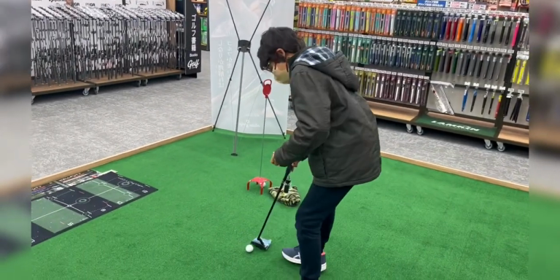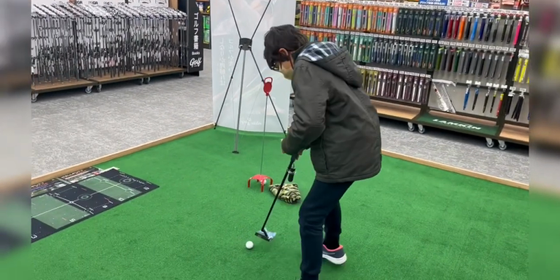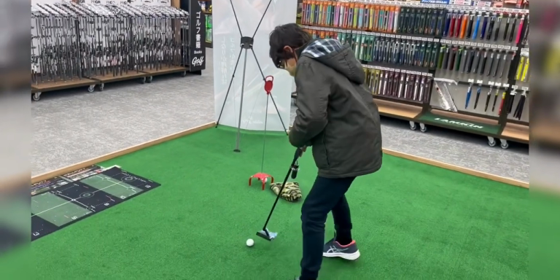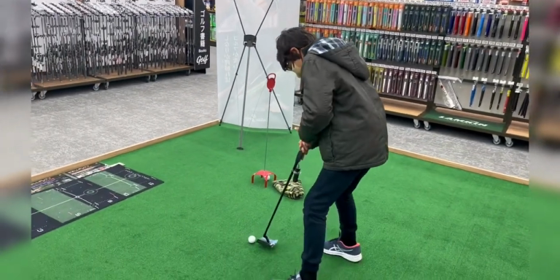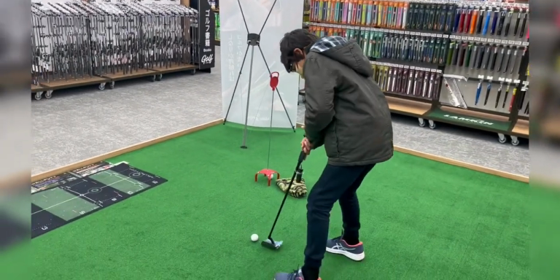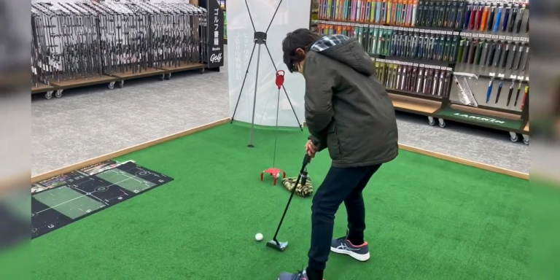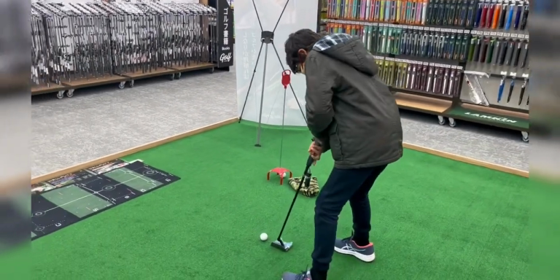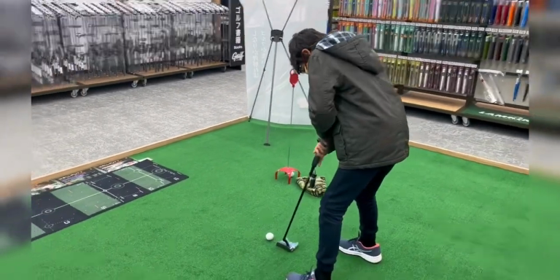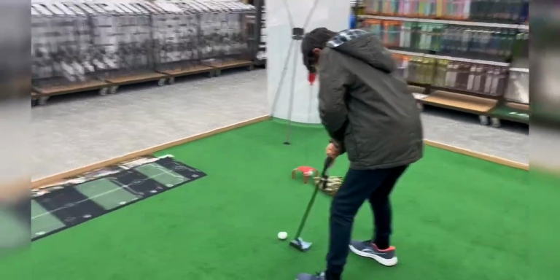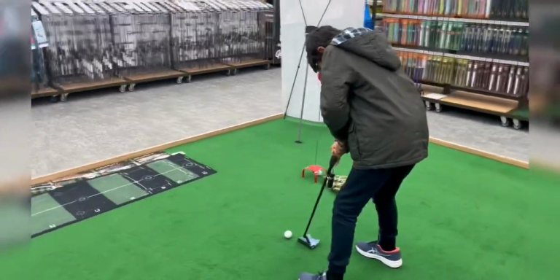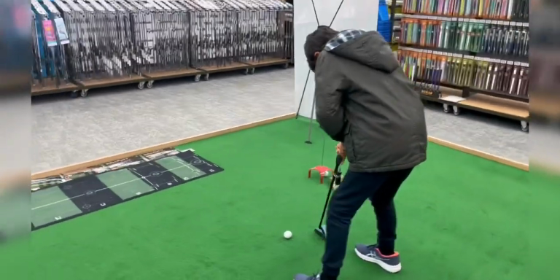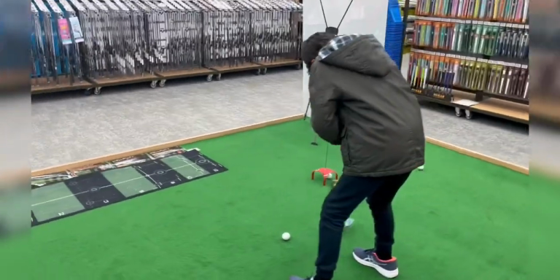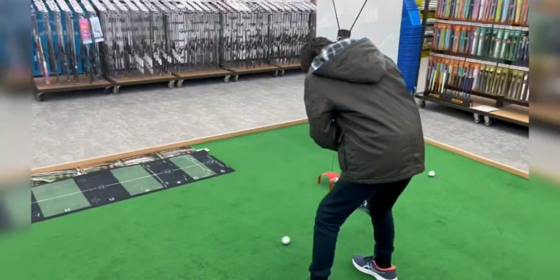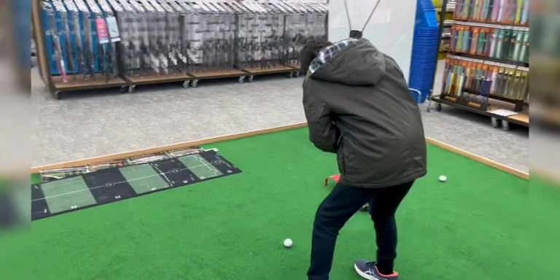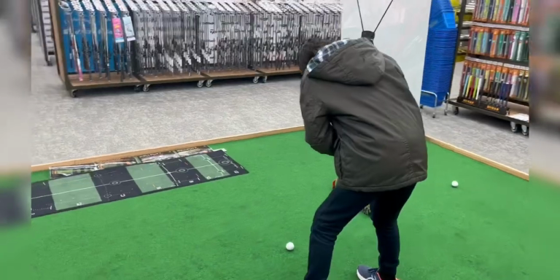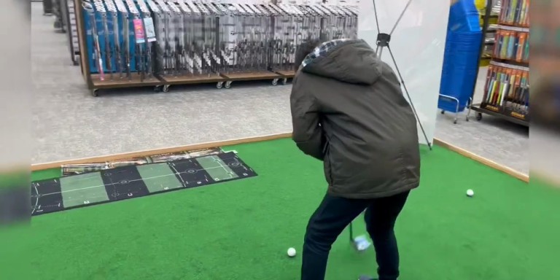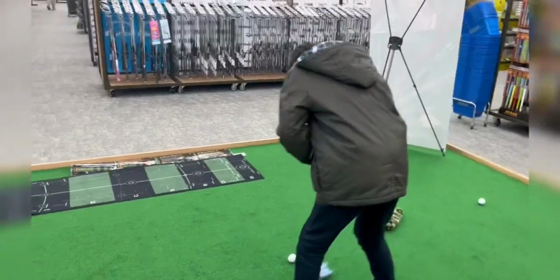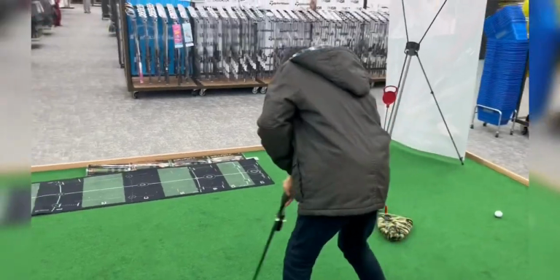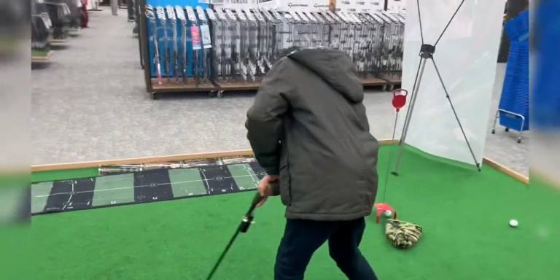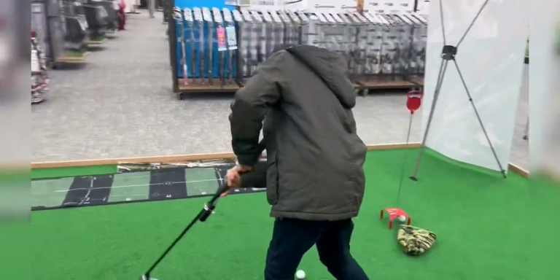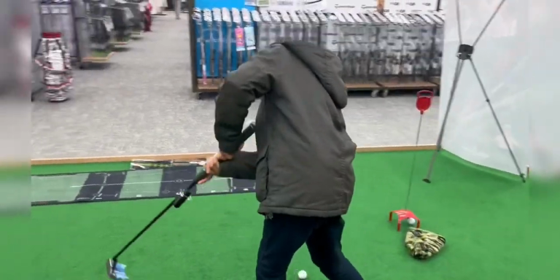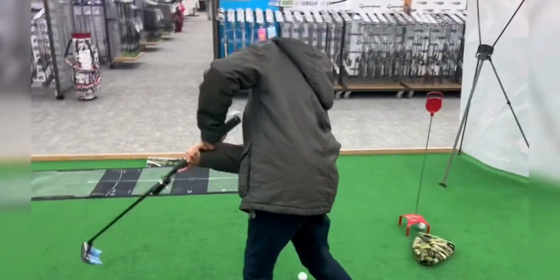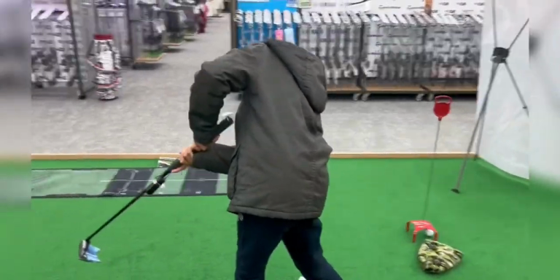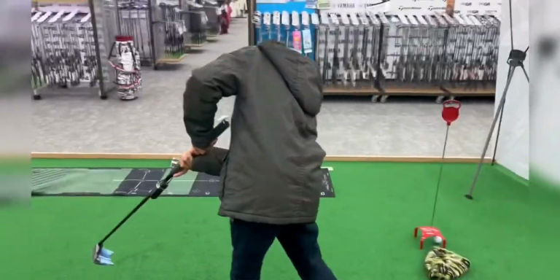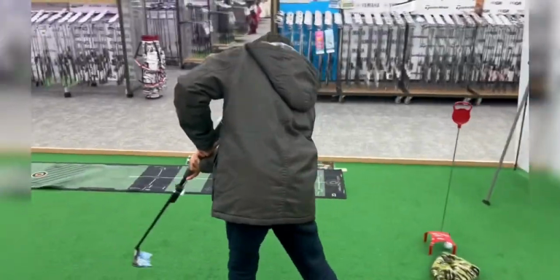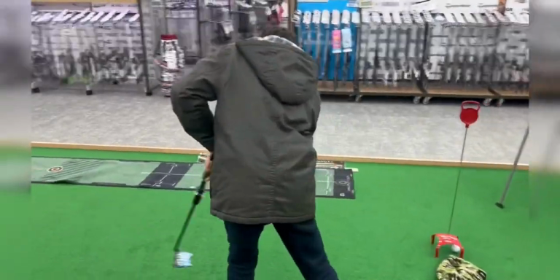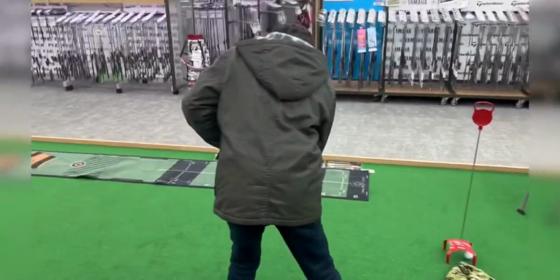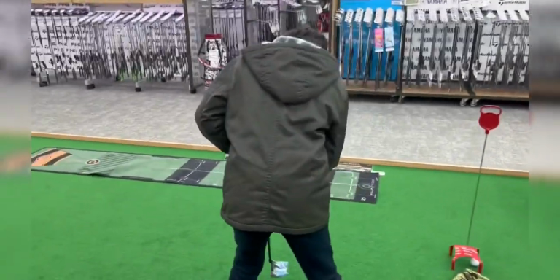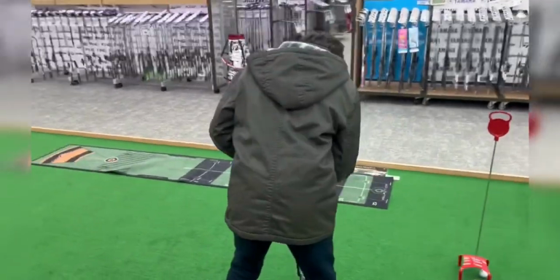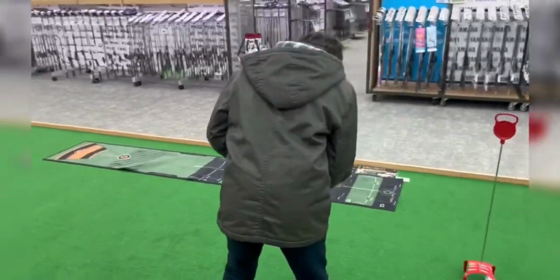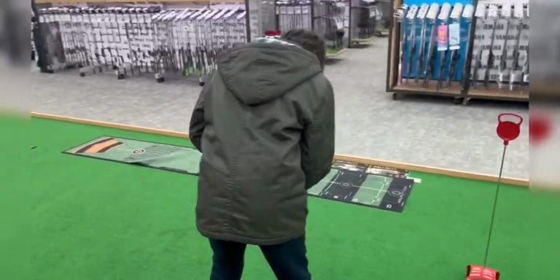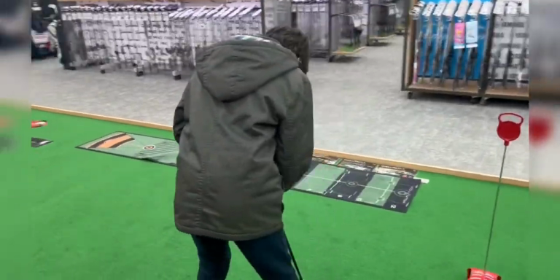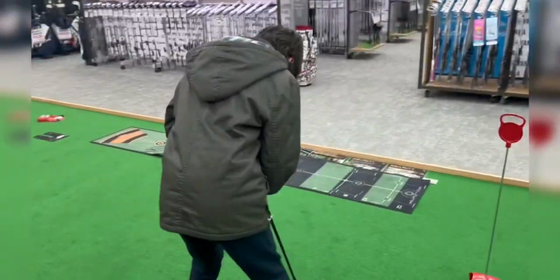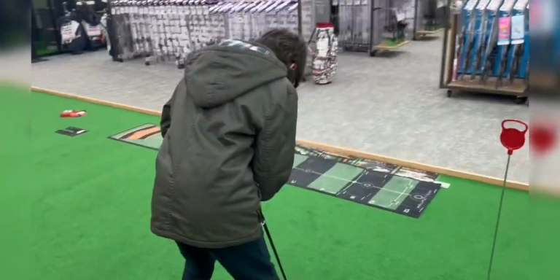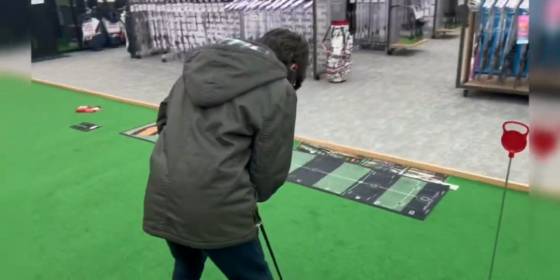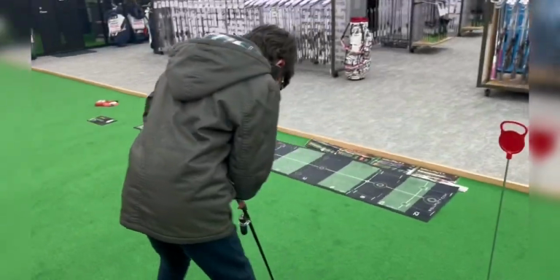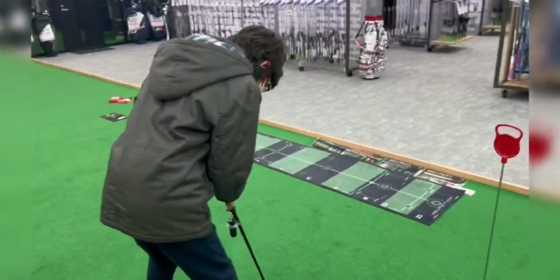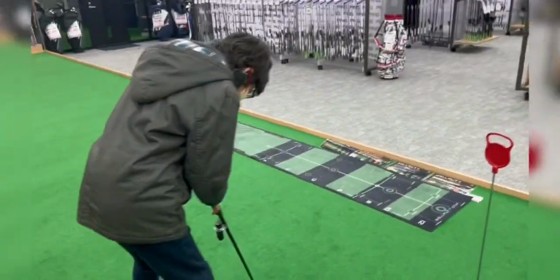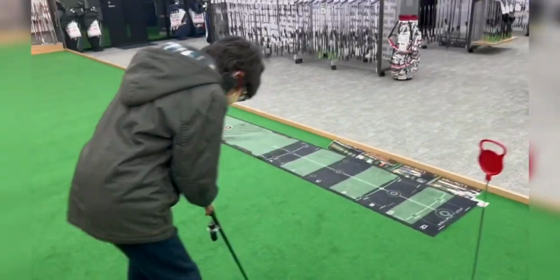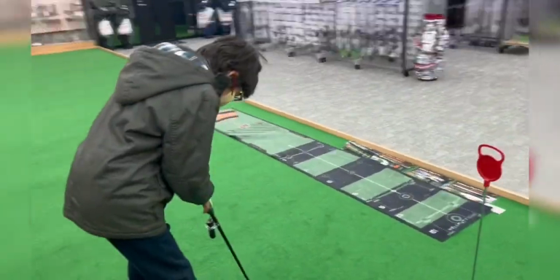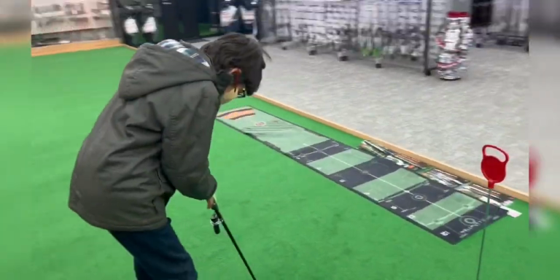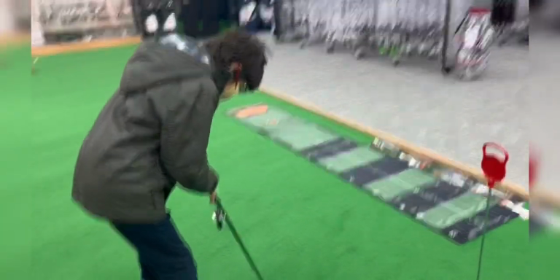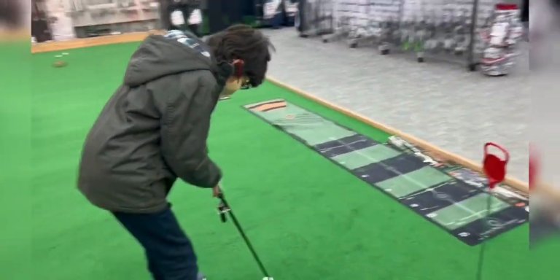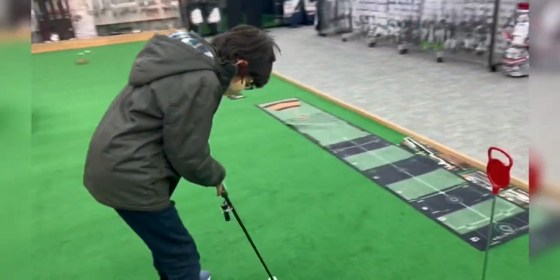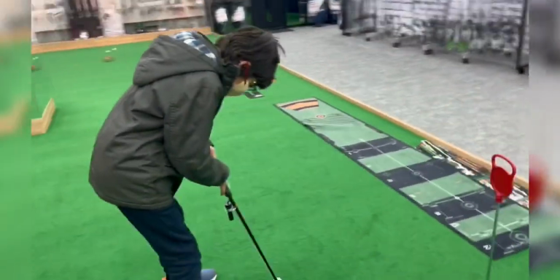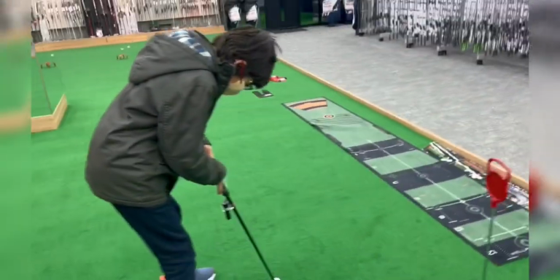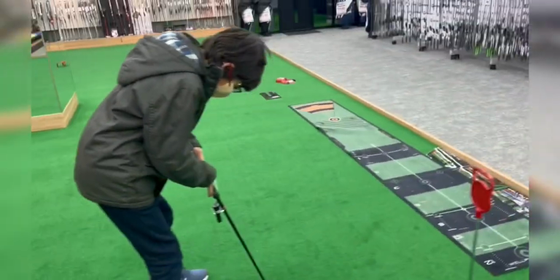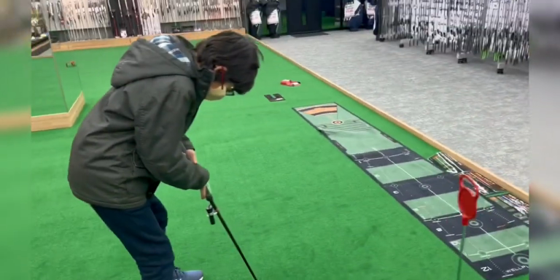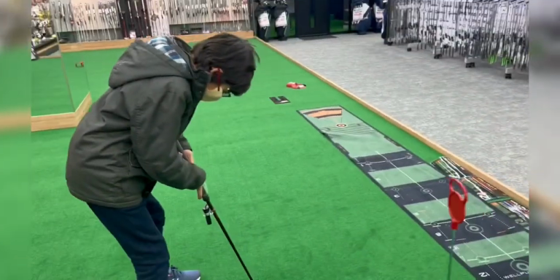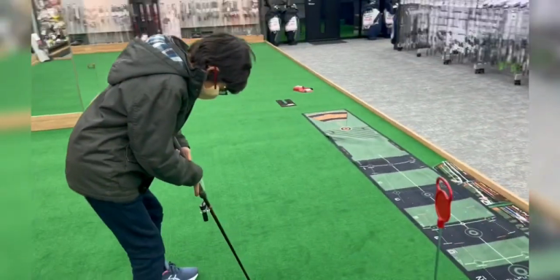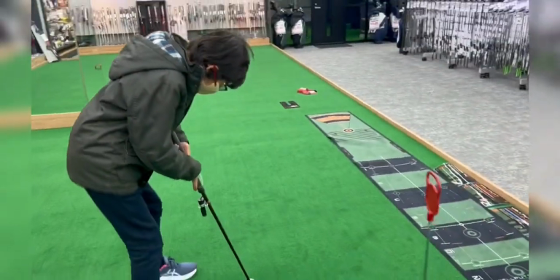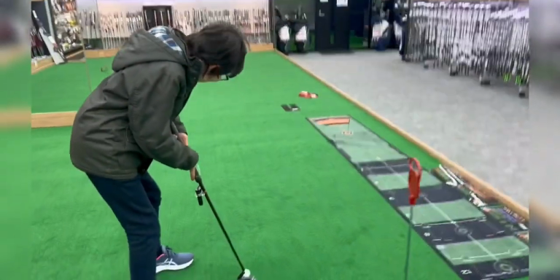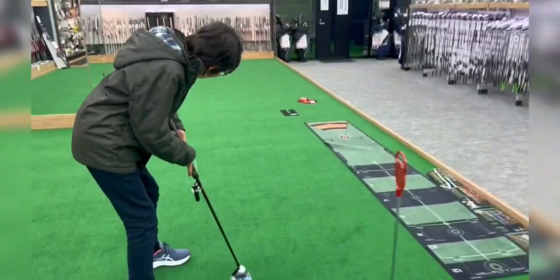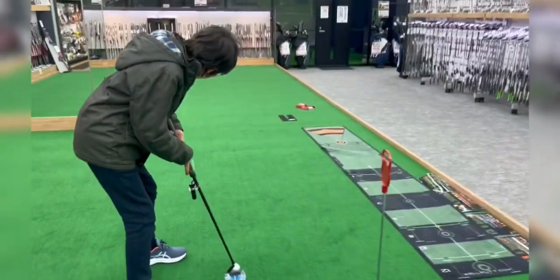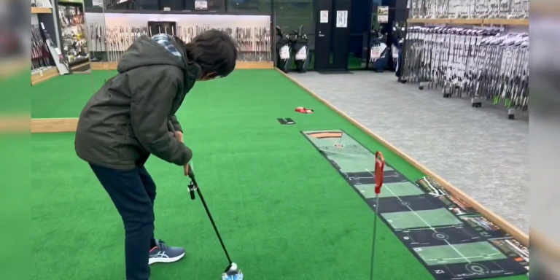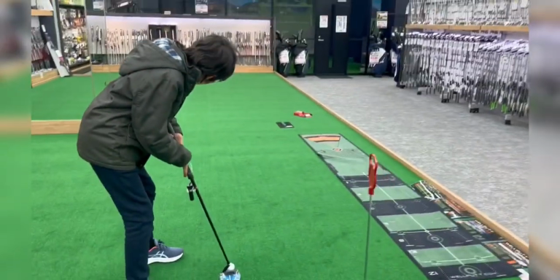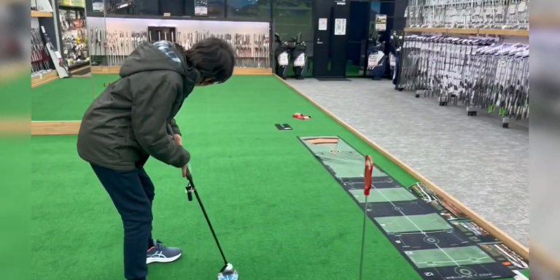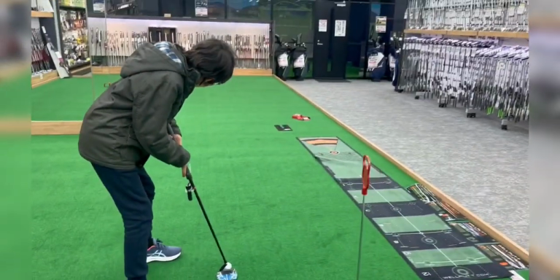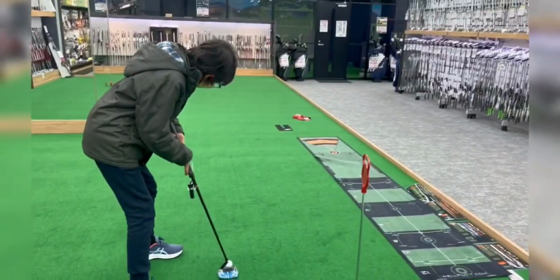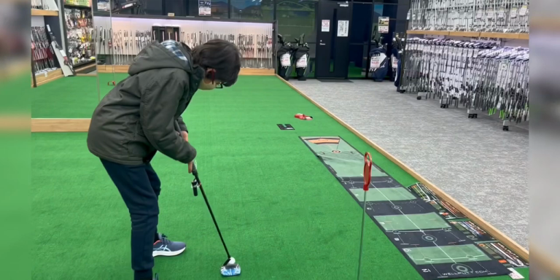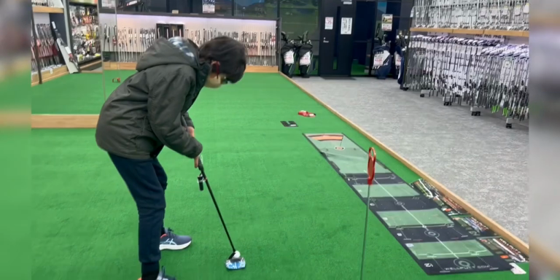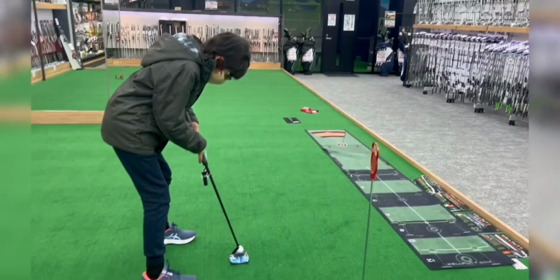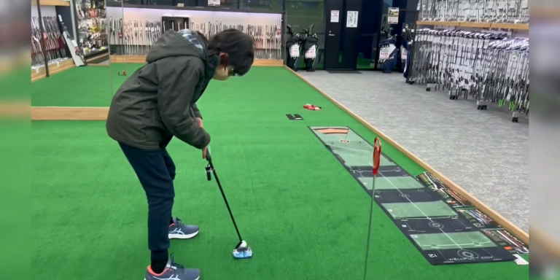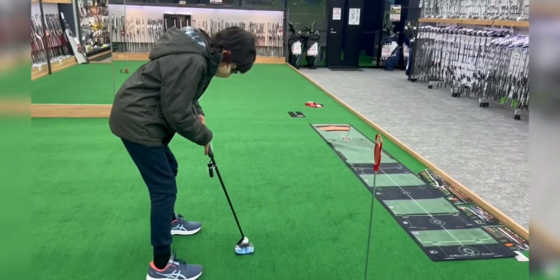They also offer tax-free shopping. Yodobashi Camera is the best place to shop for you.